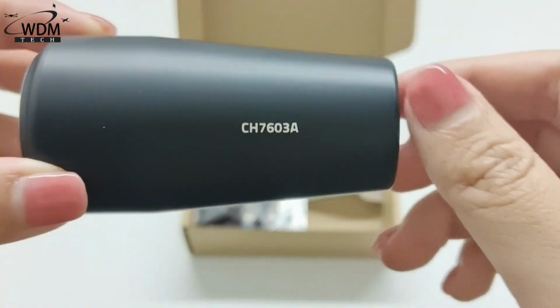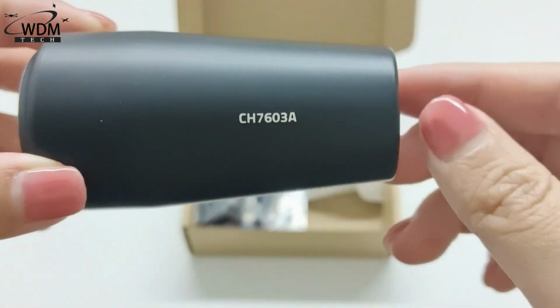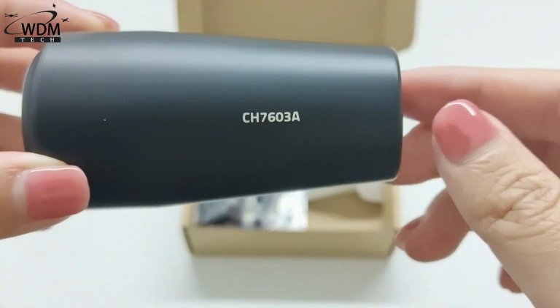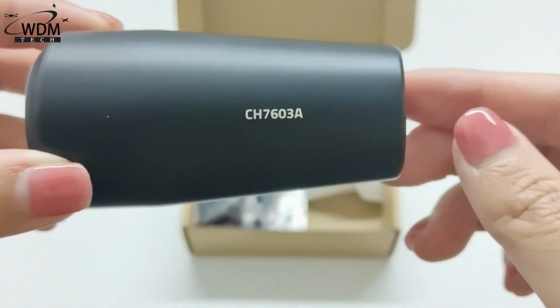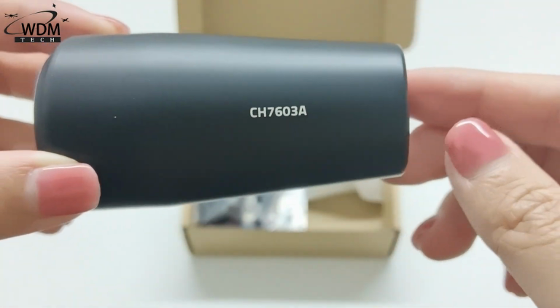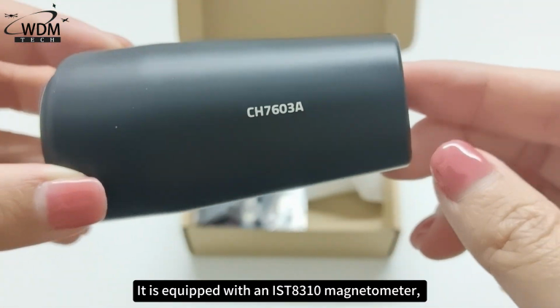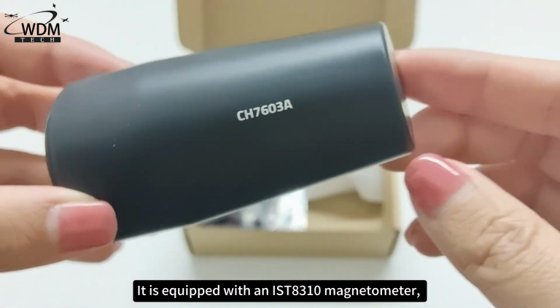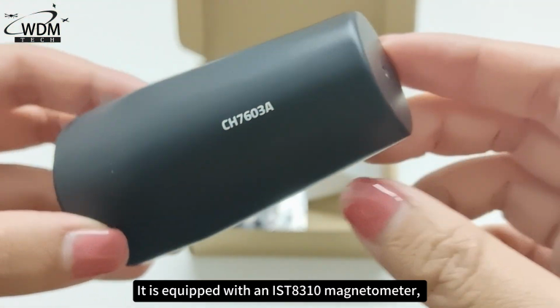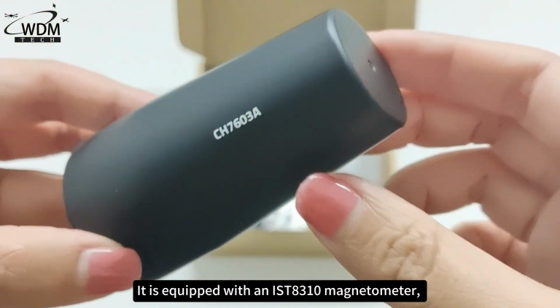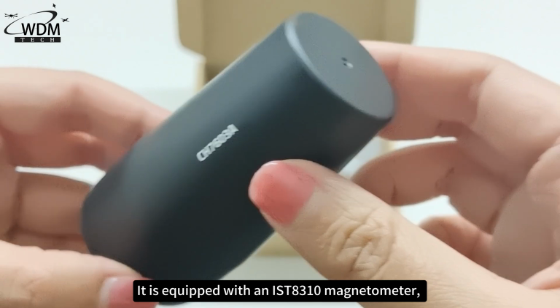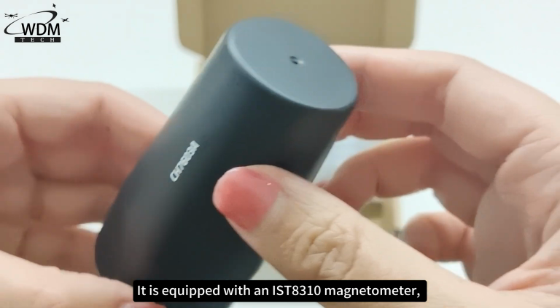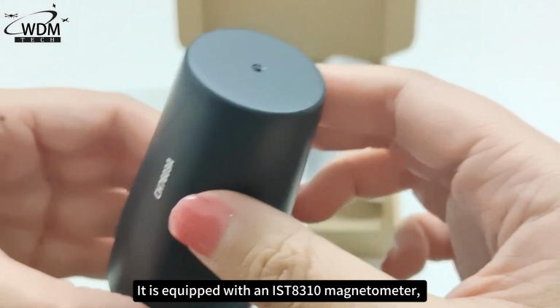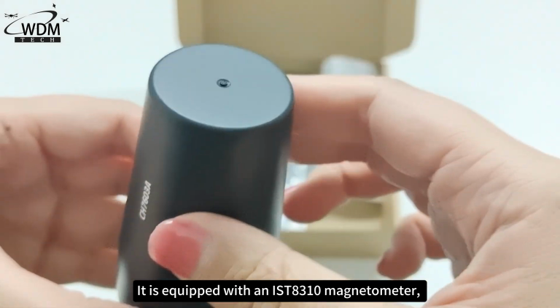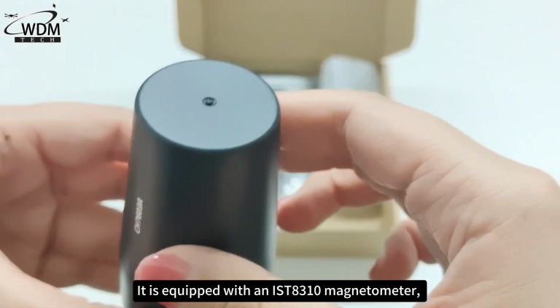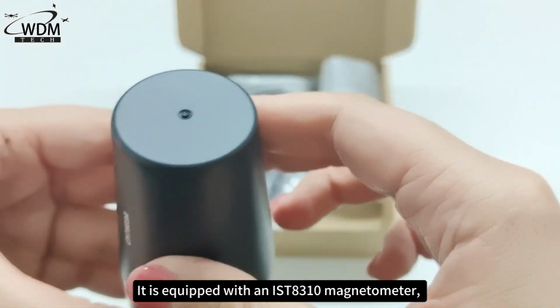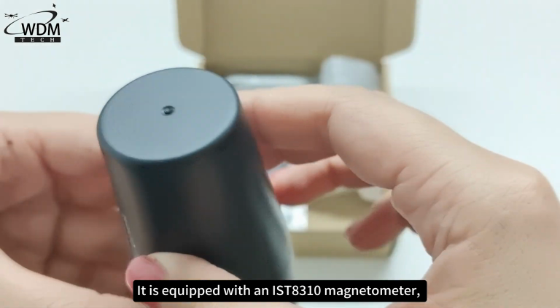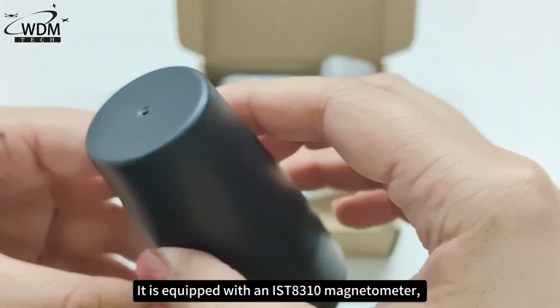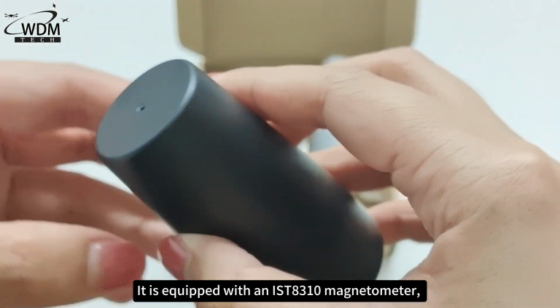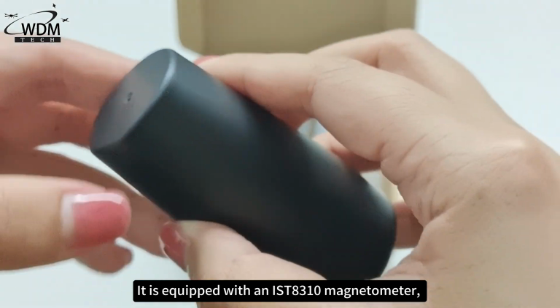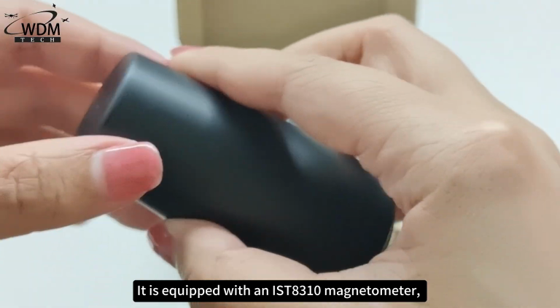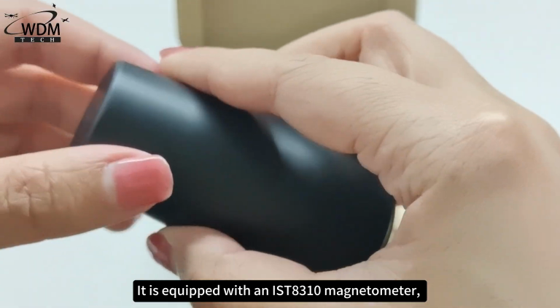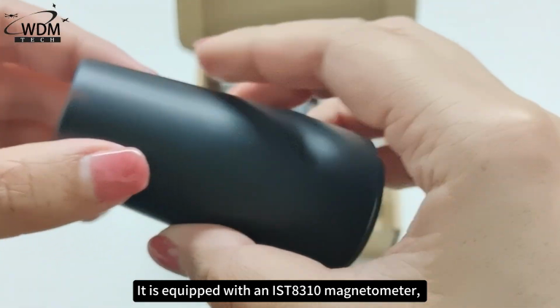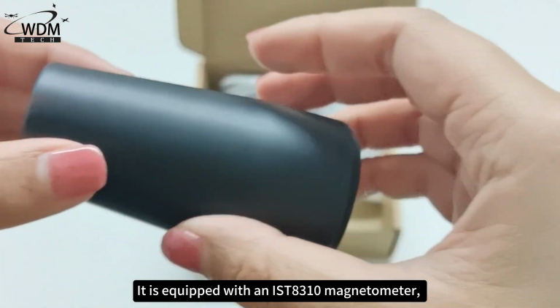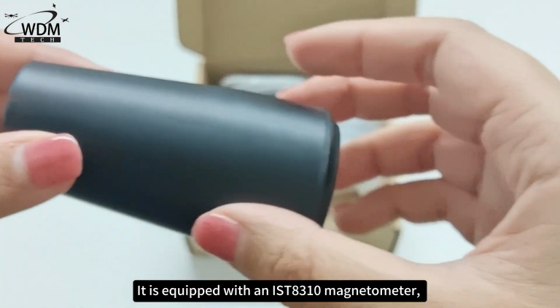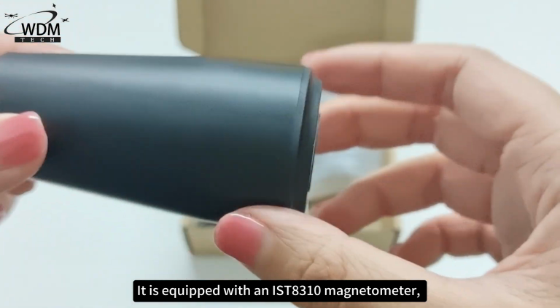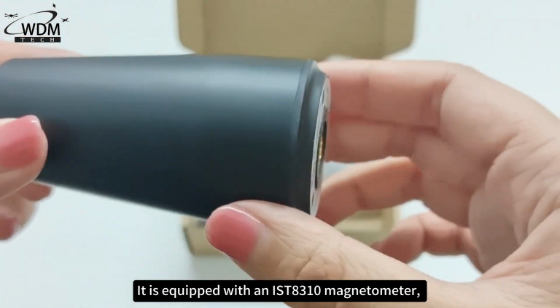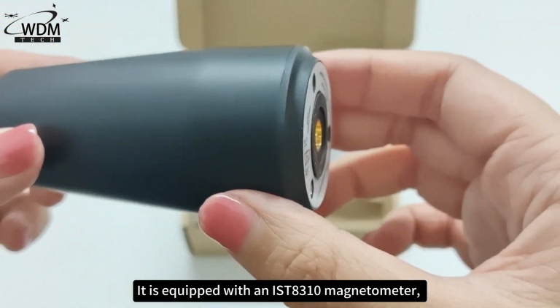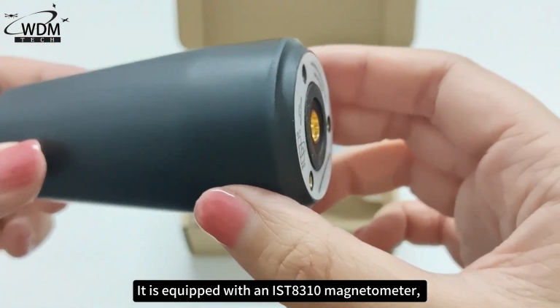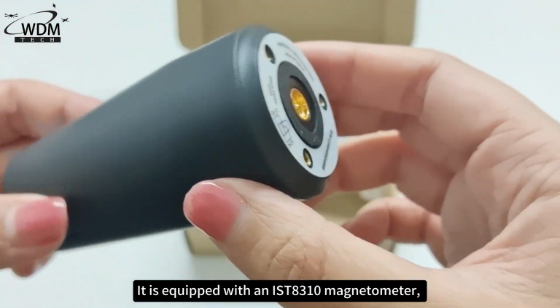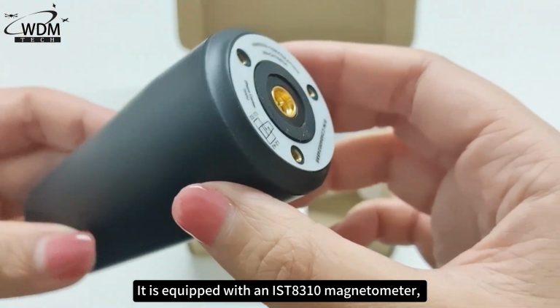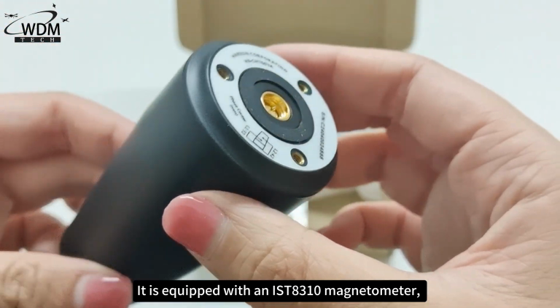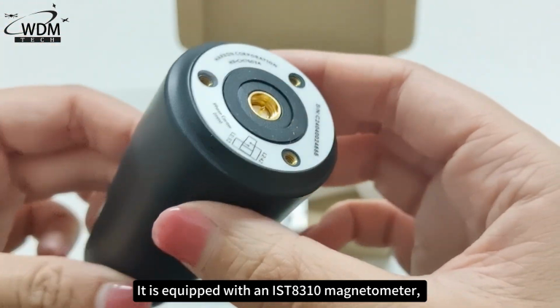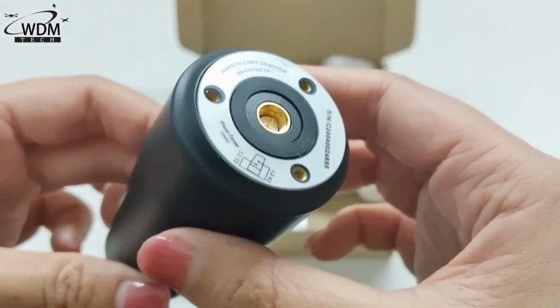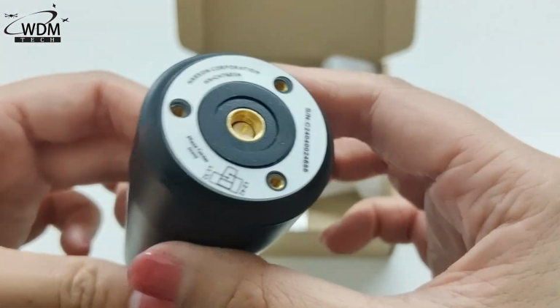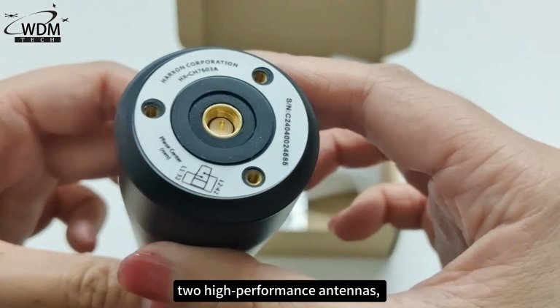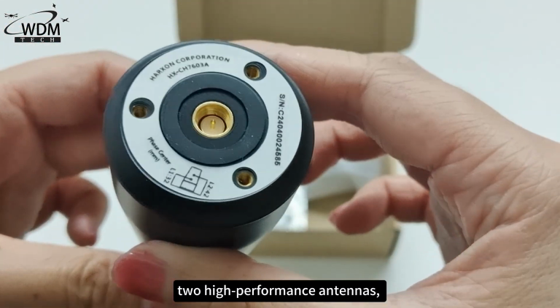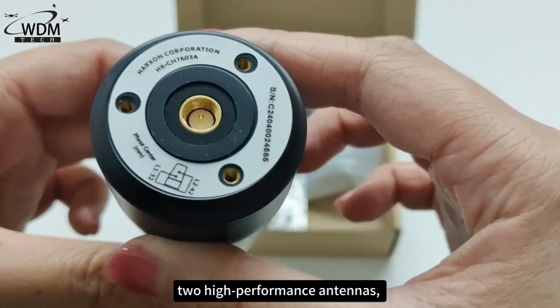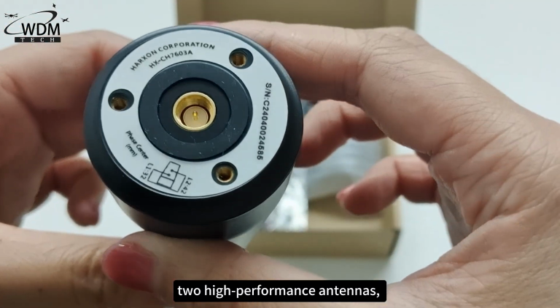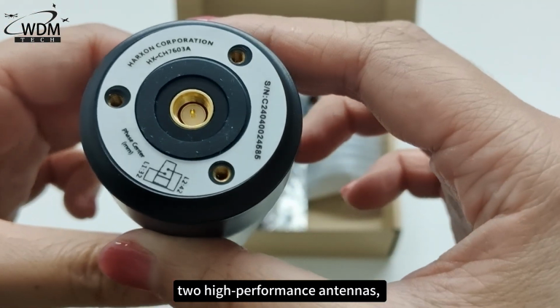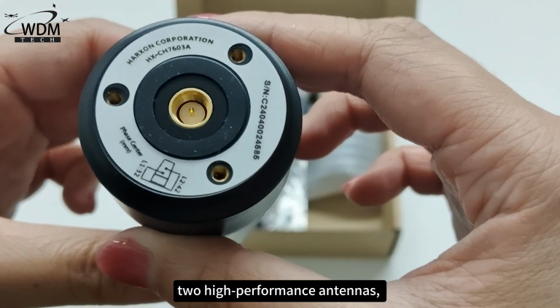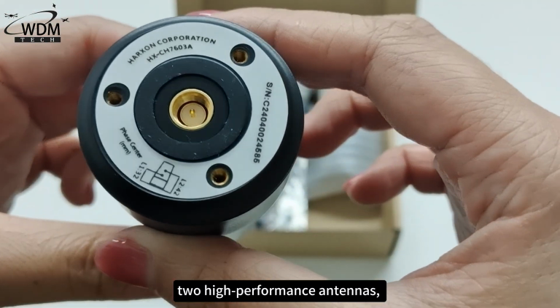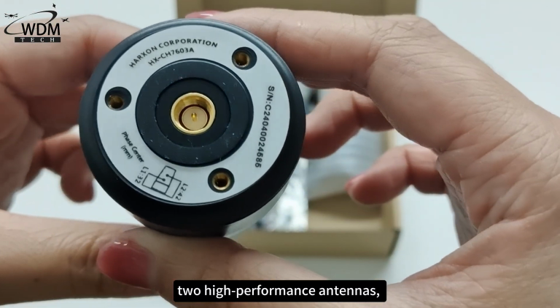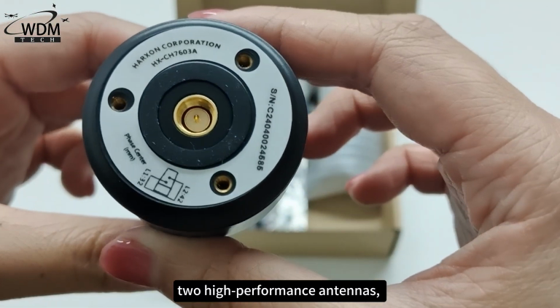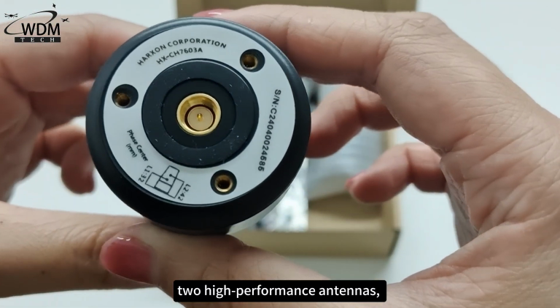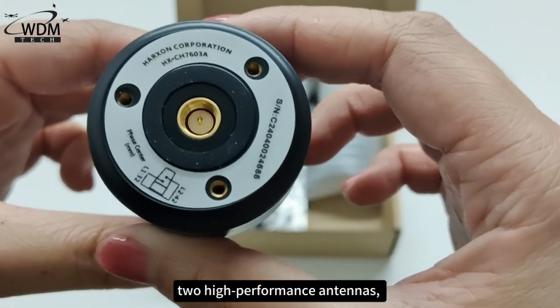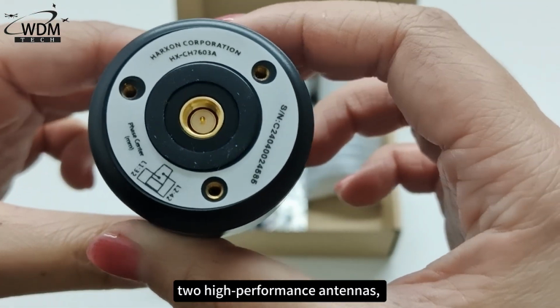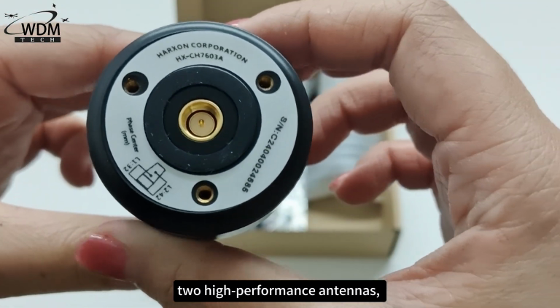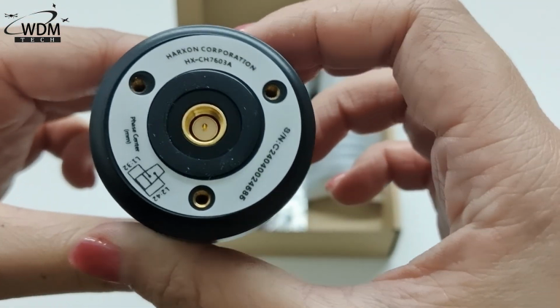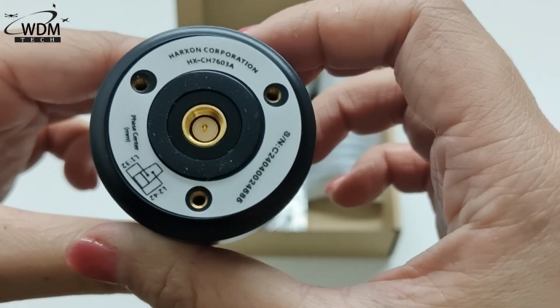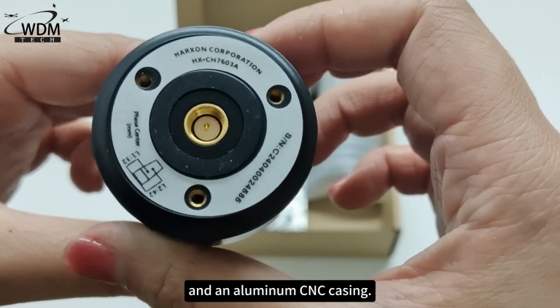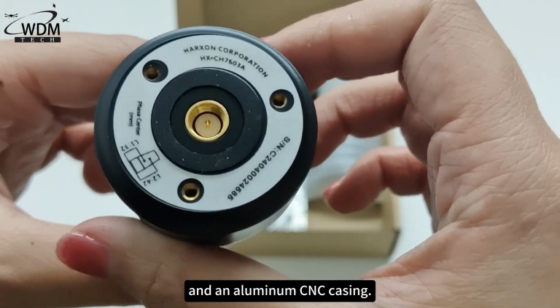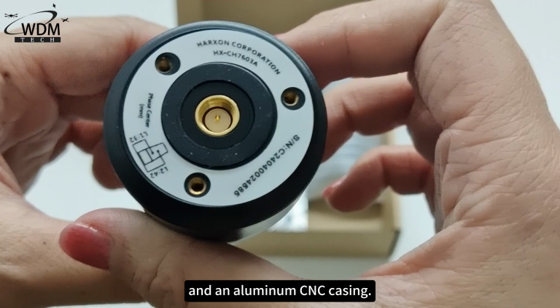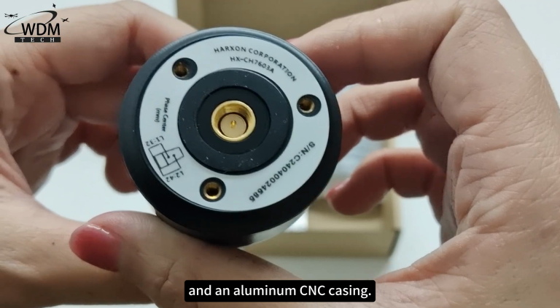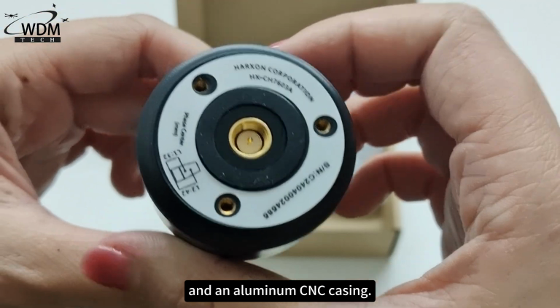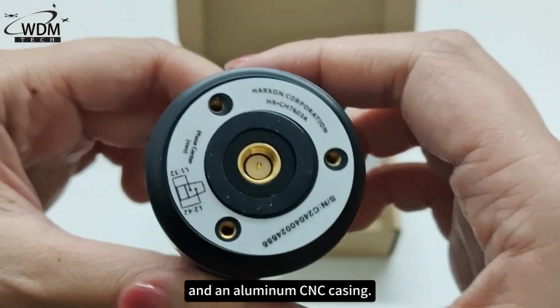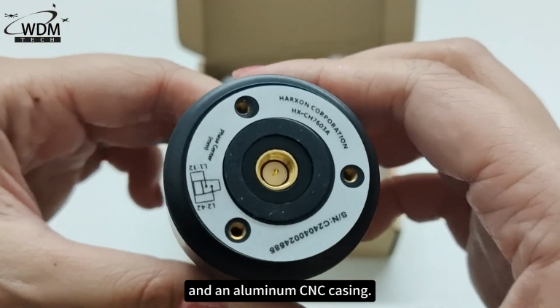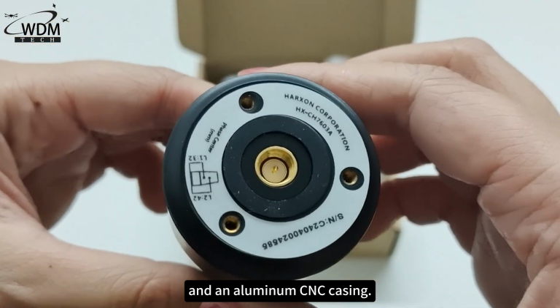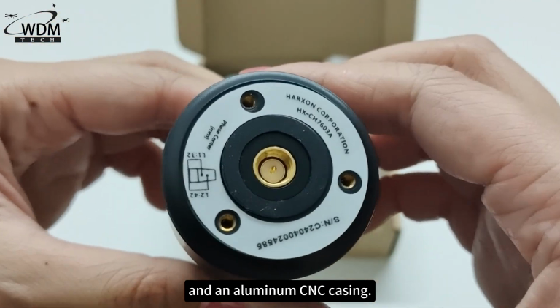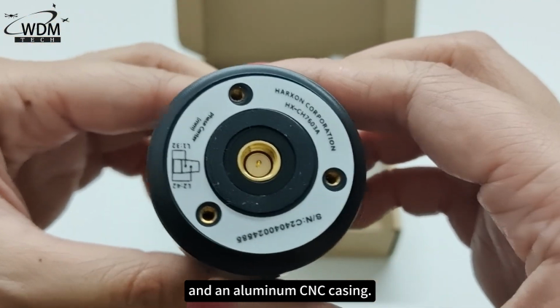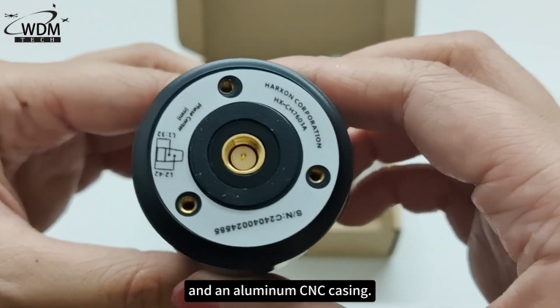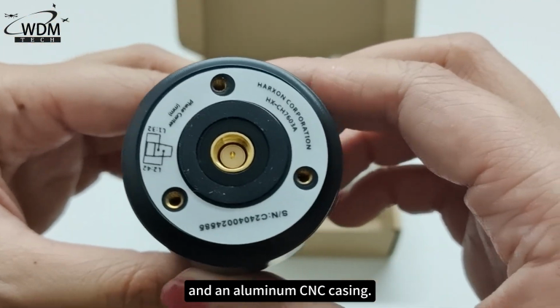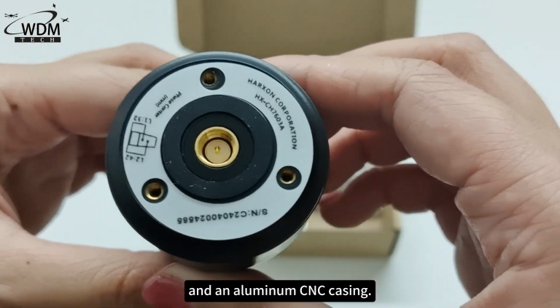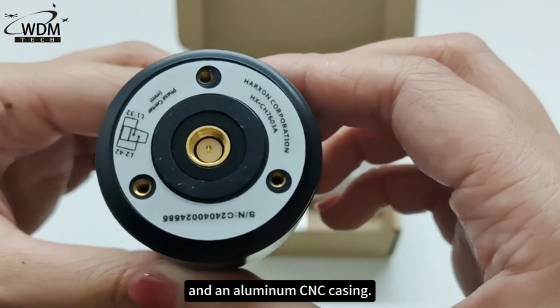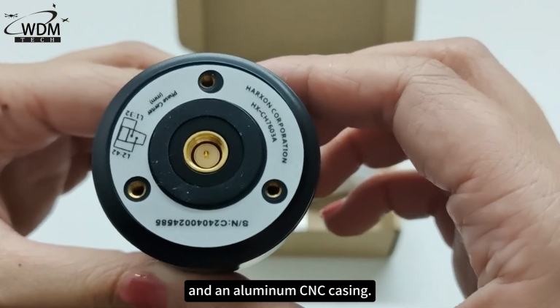It is equipped with an IST8310 magnetometer, two high-performance antennas, and an aluminum CNC casing.